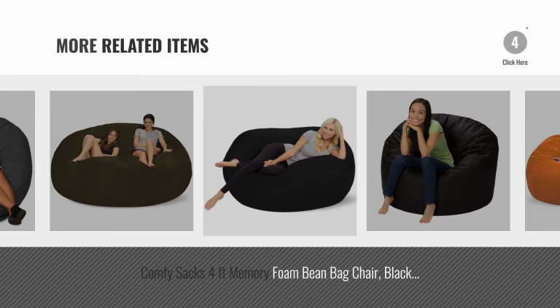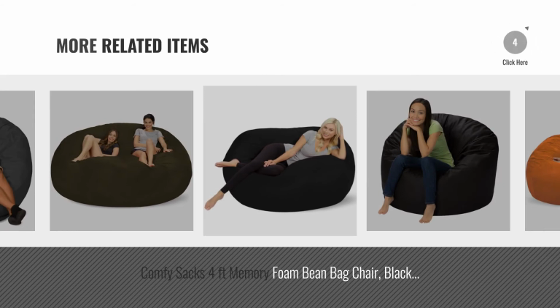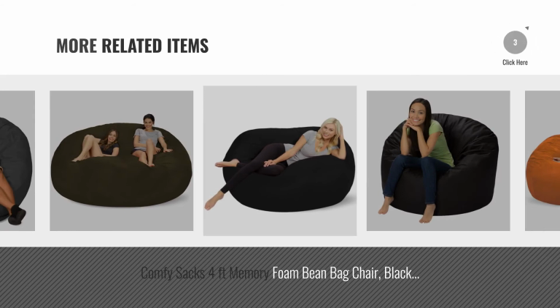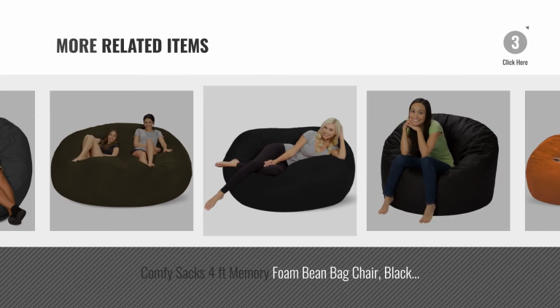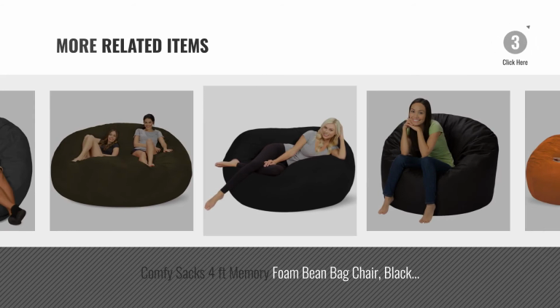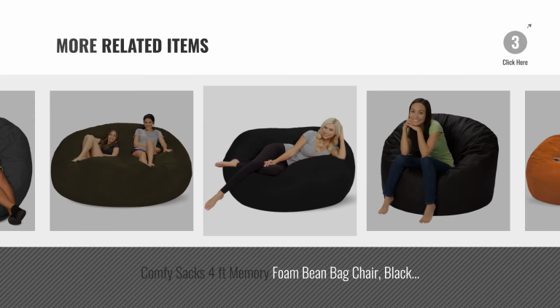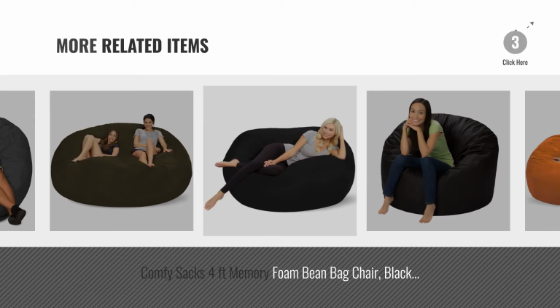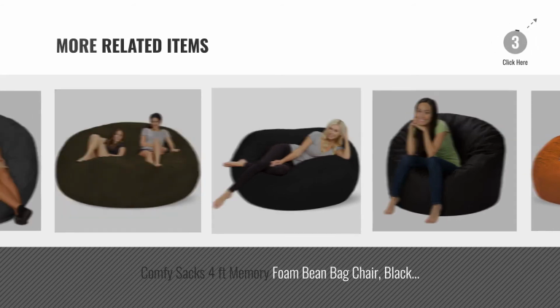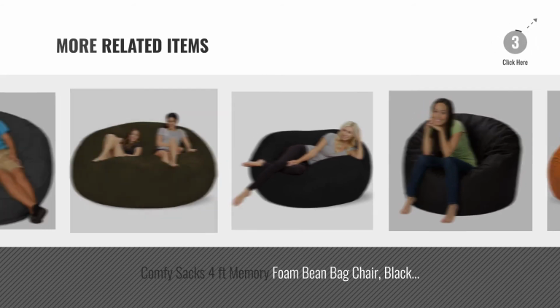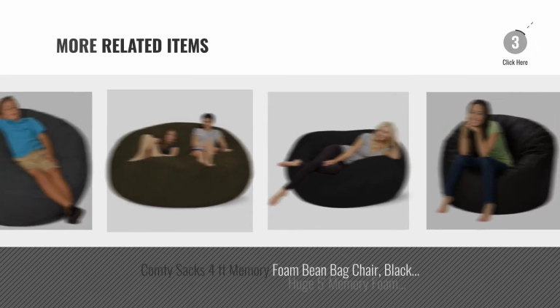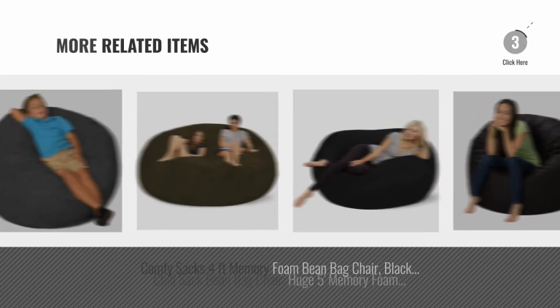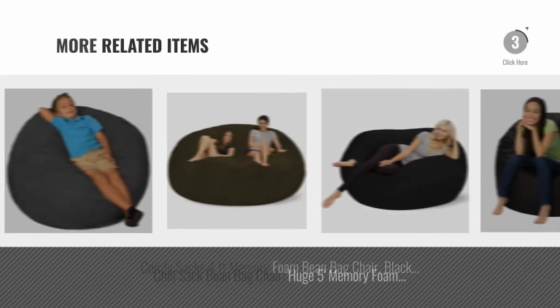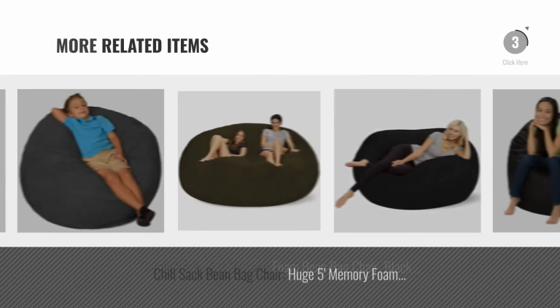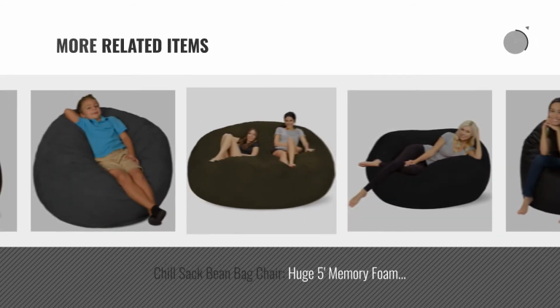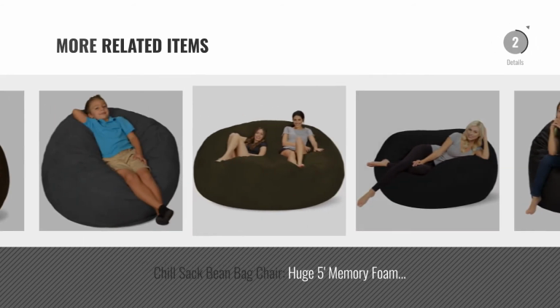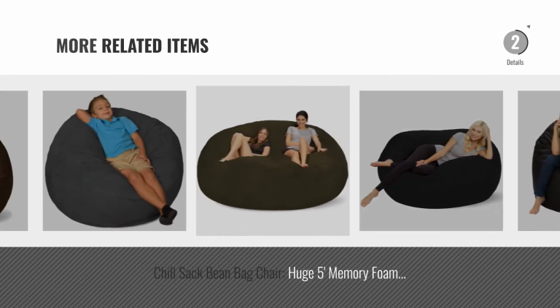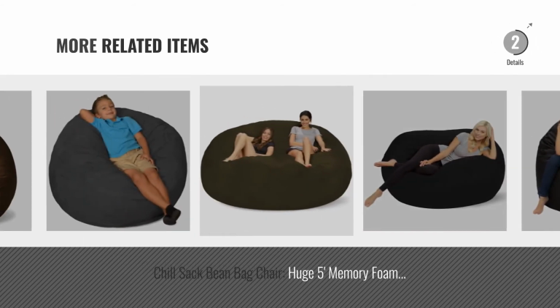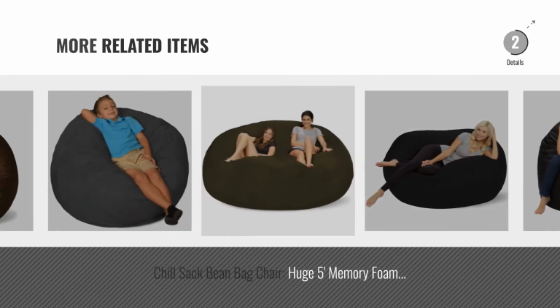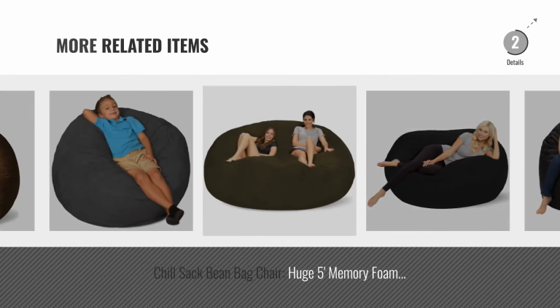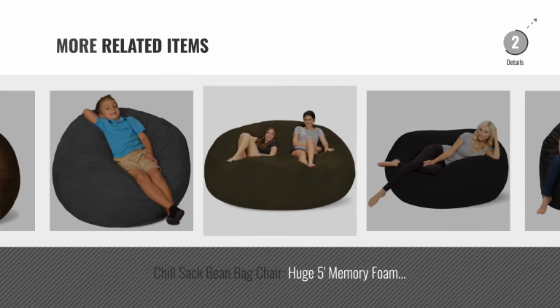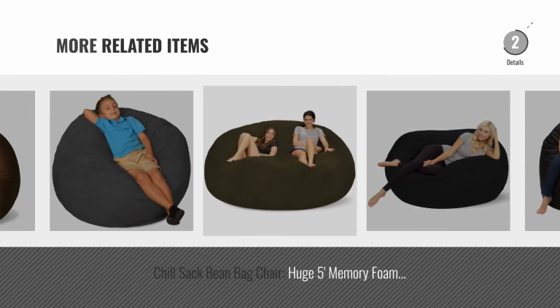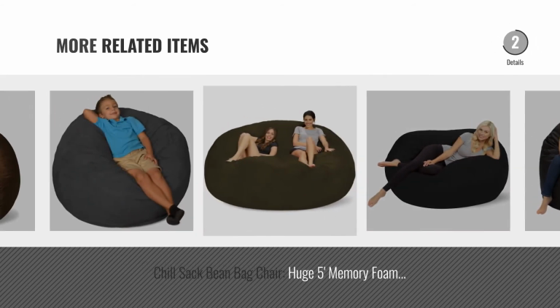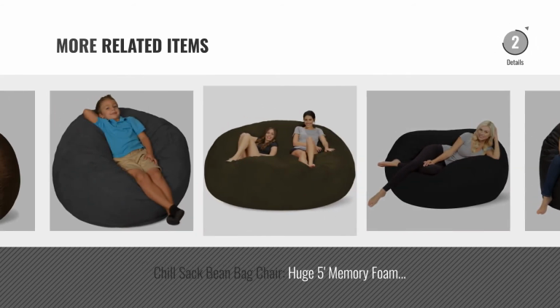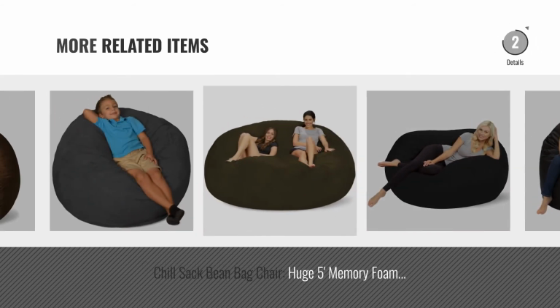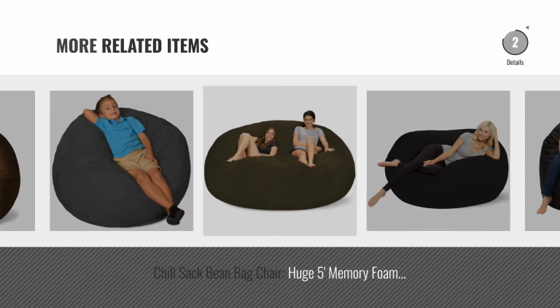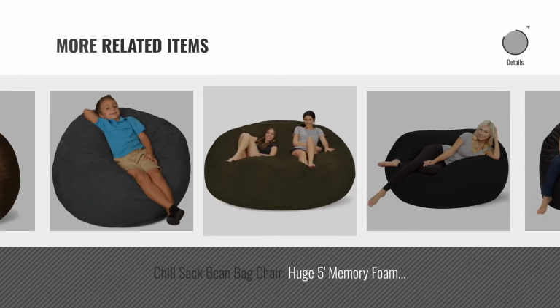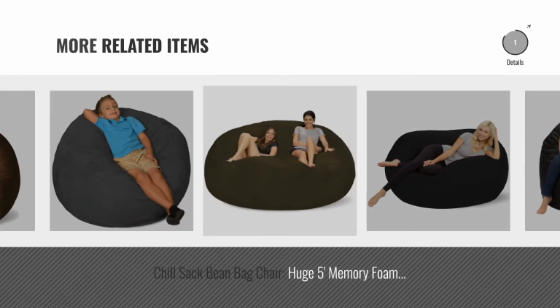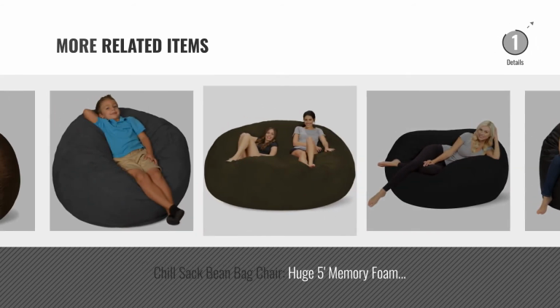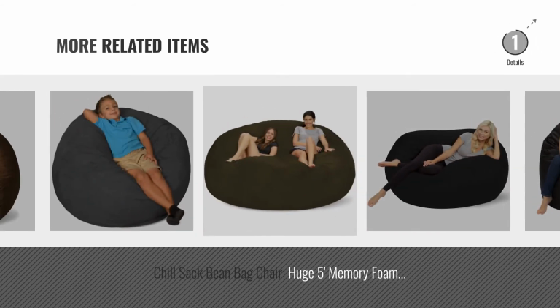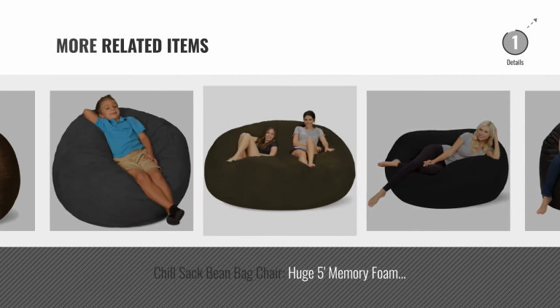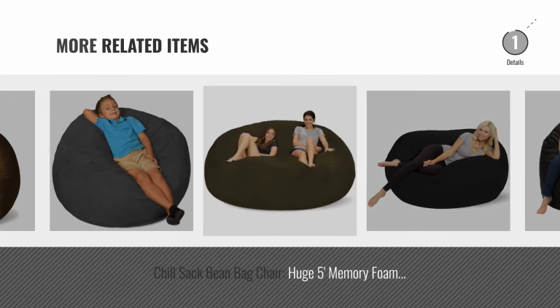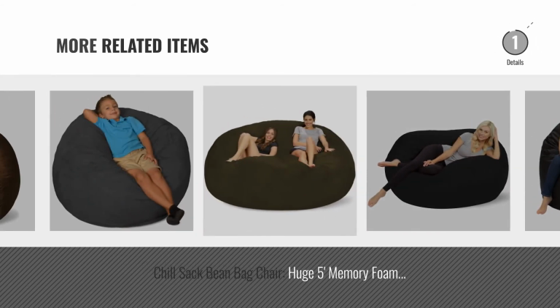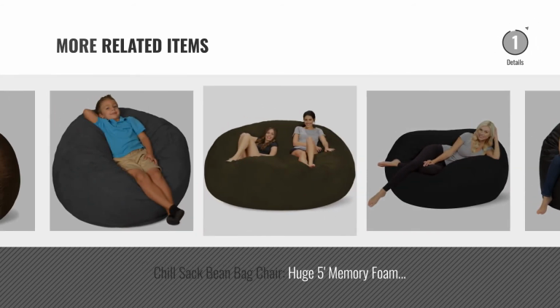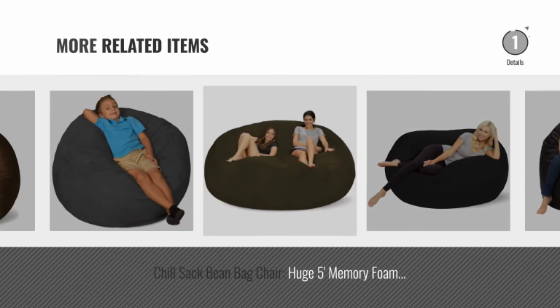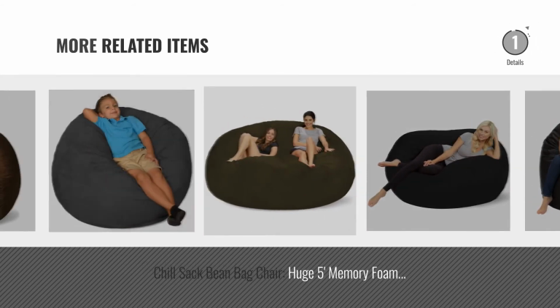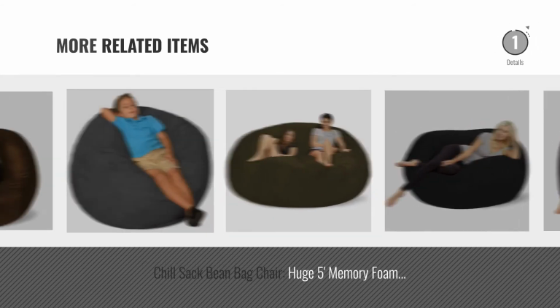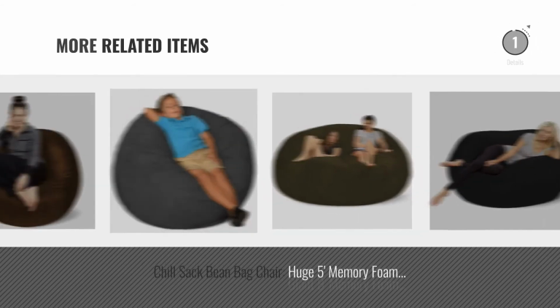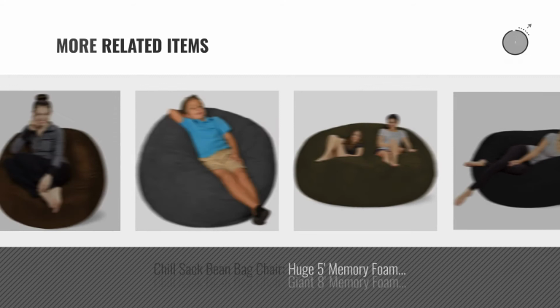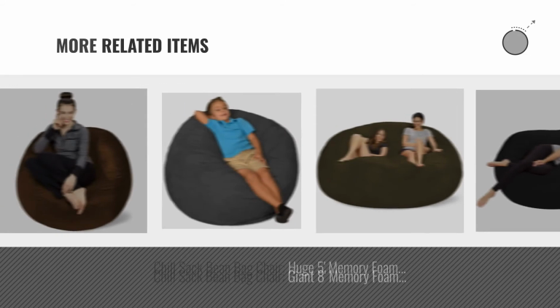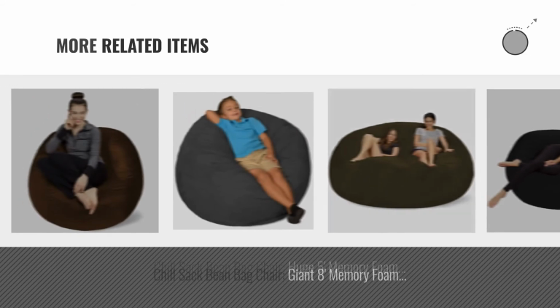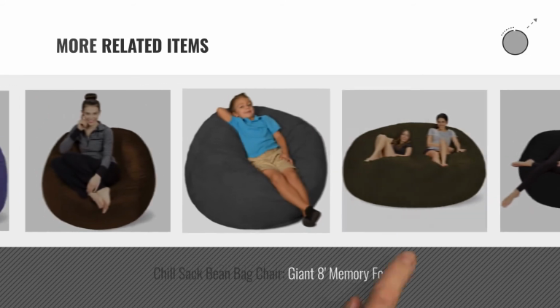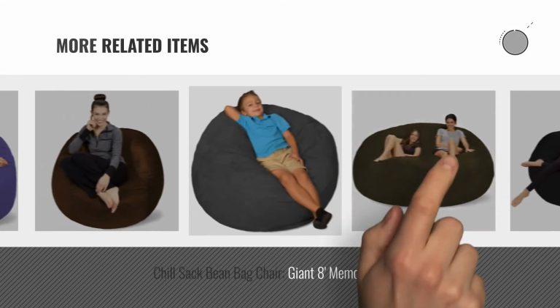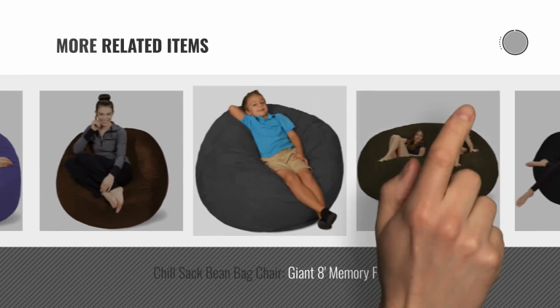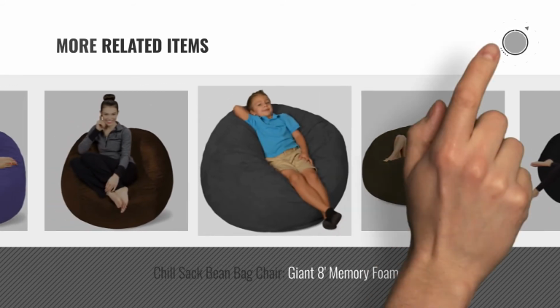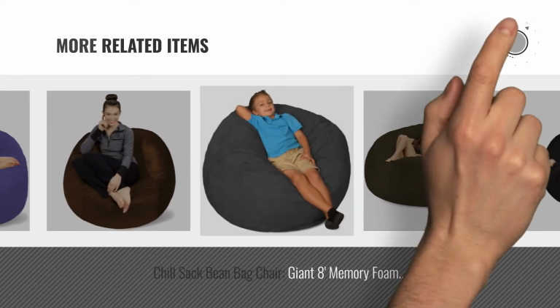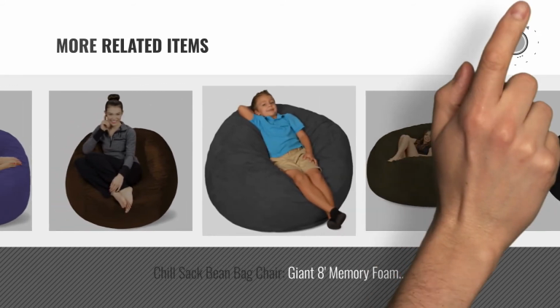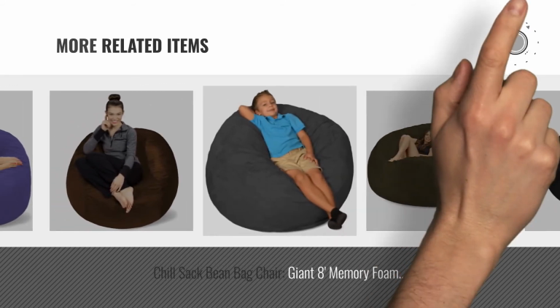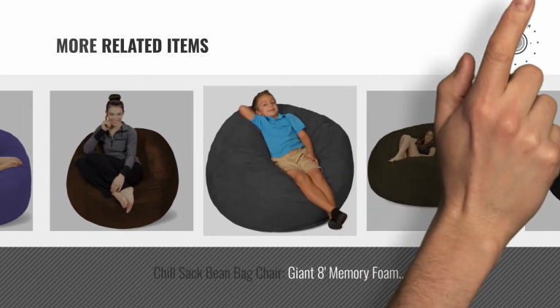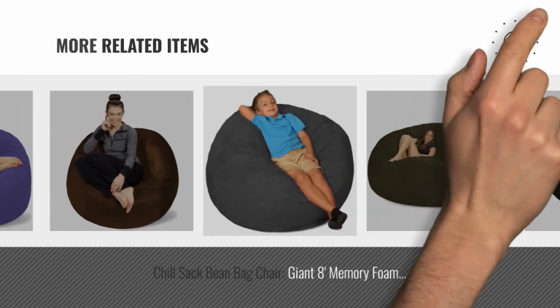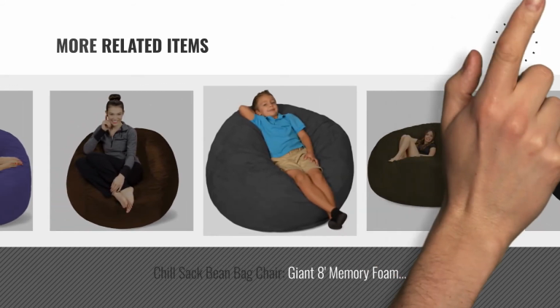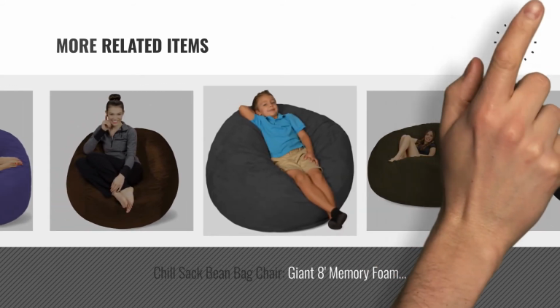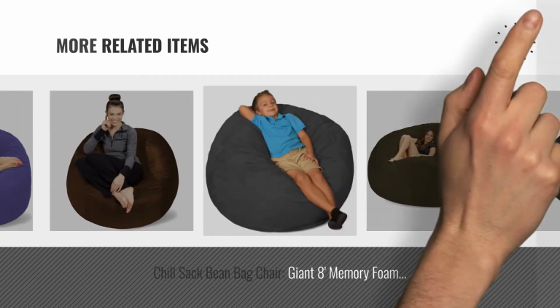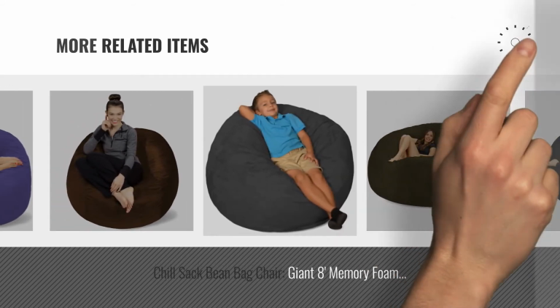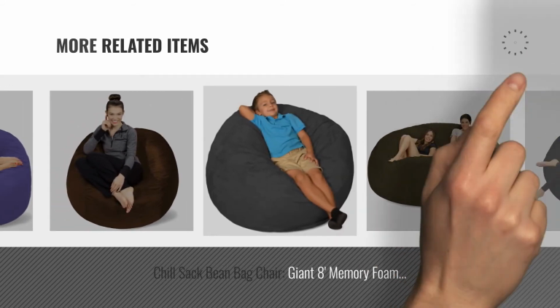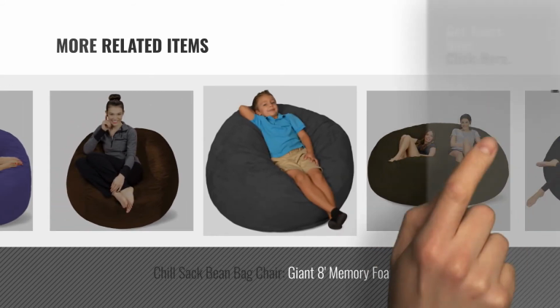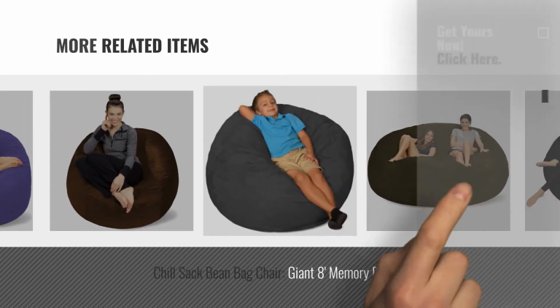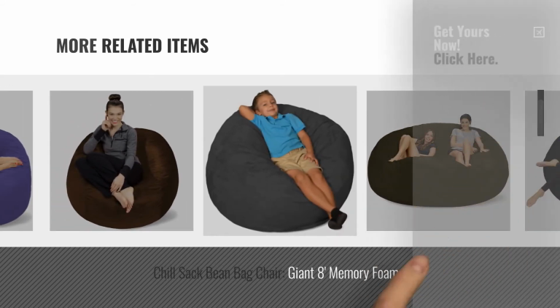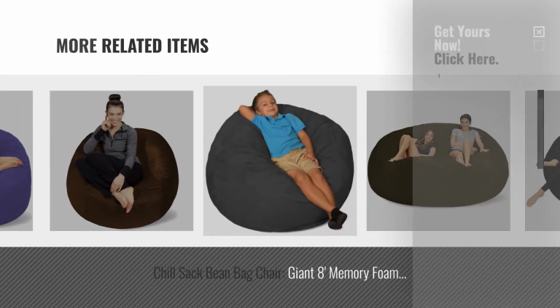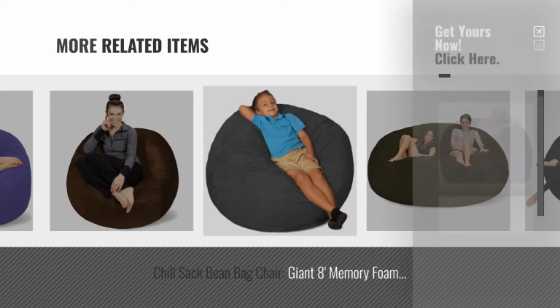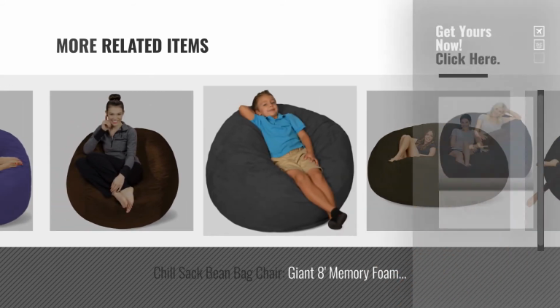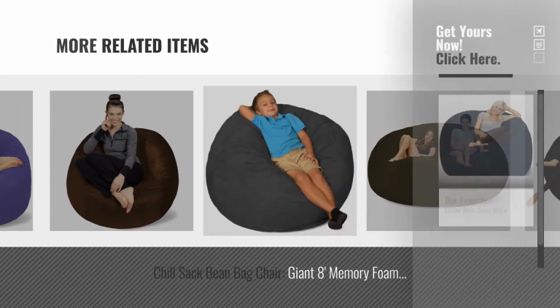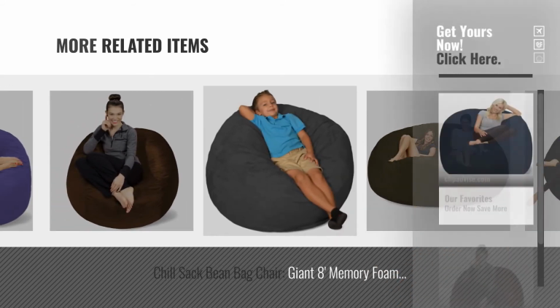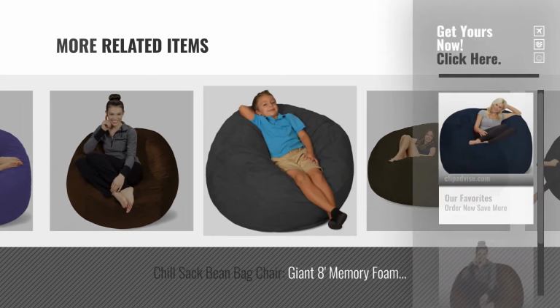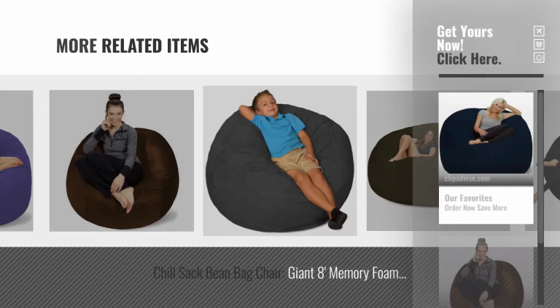Click this circle for more great related products, full details, and online deals. Chilsack.